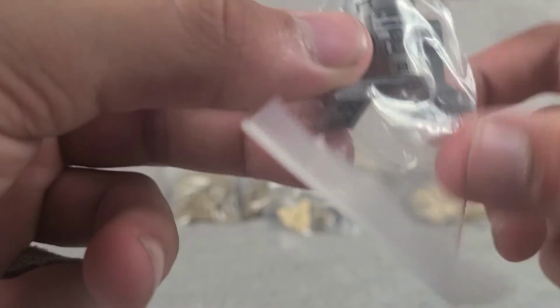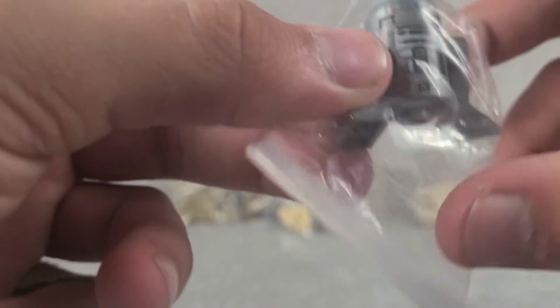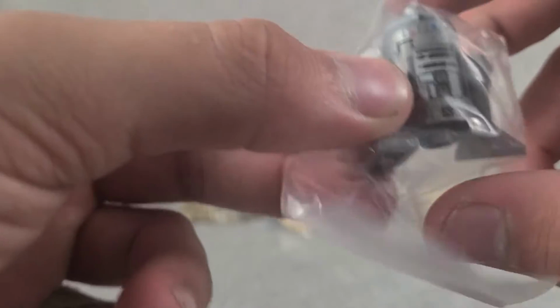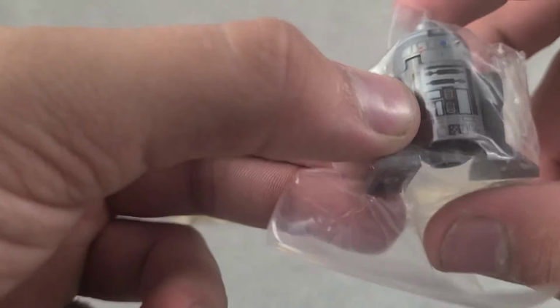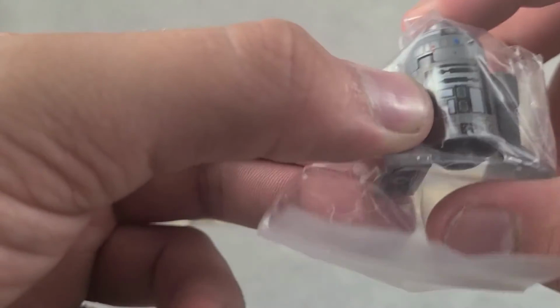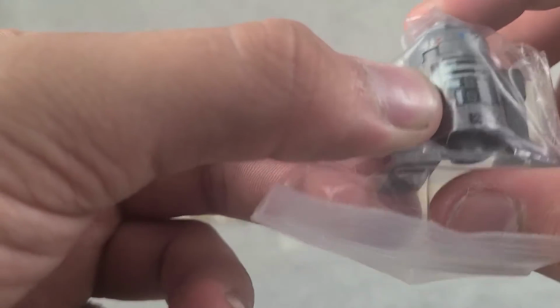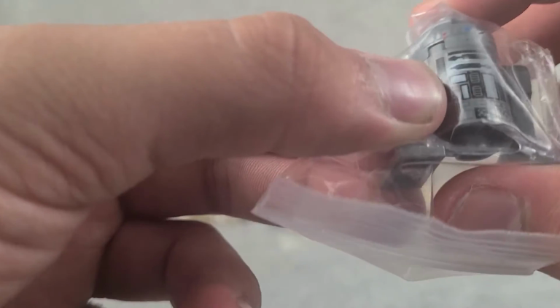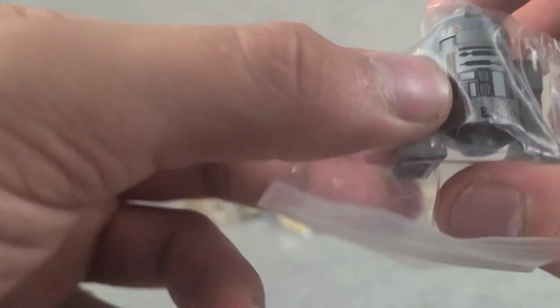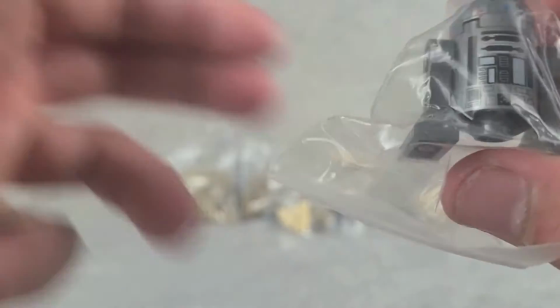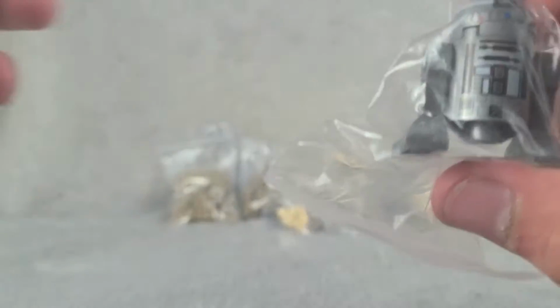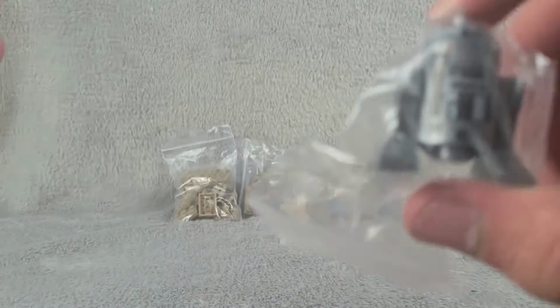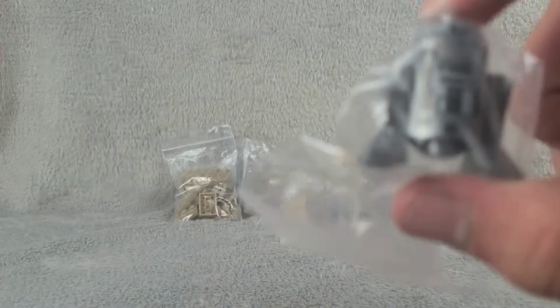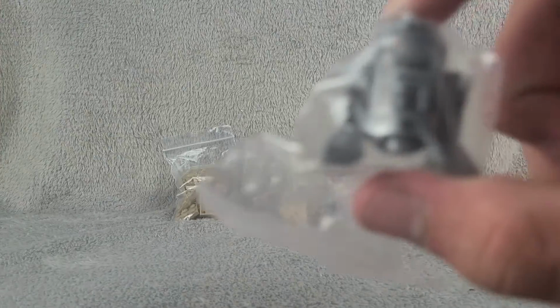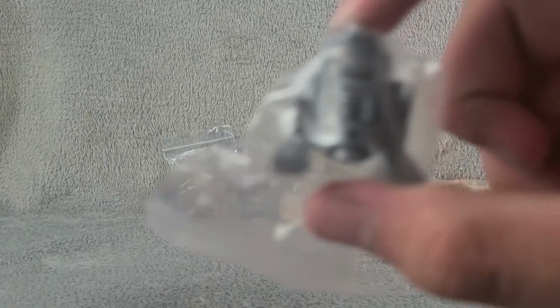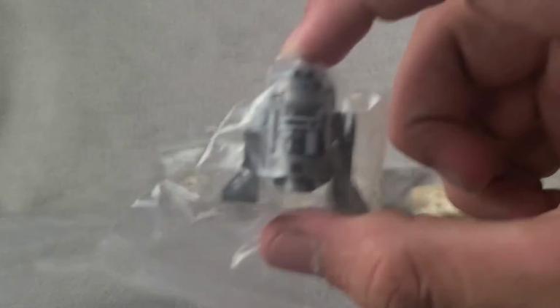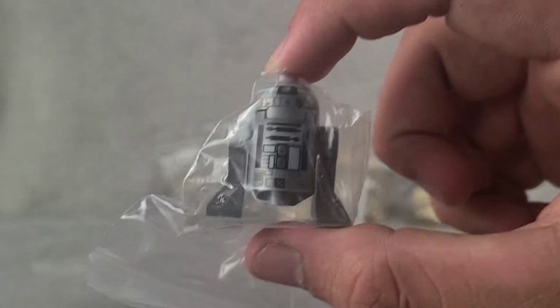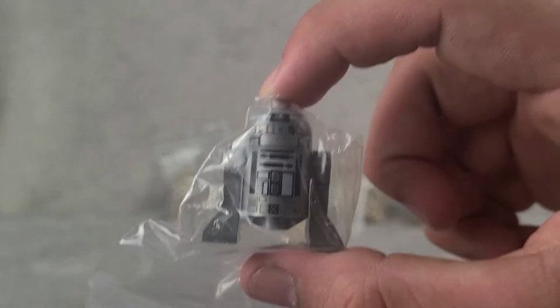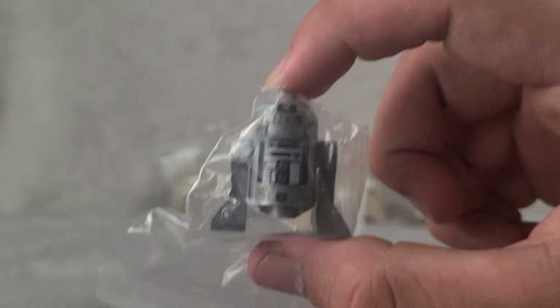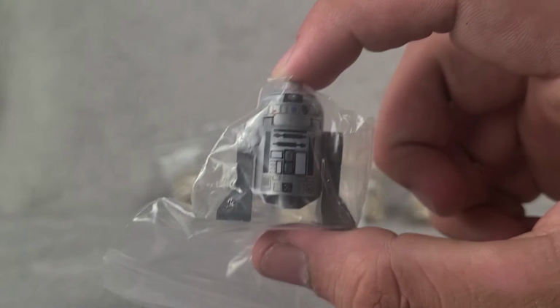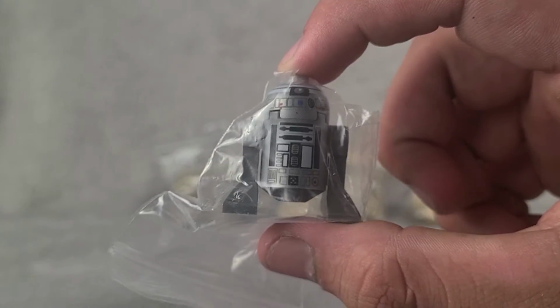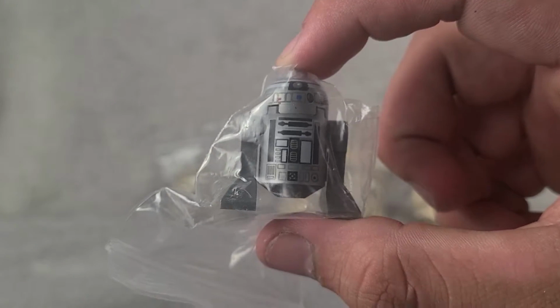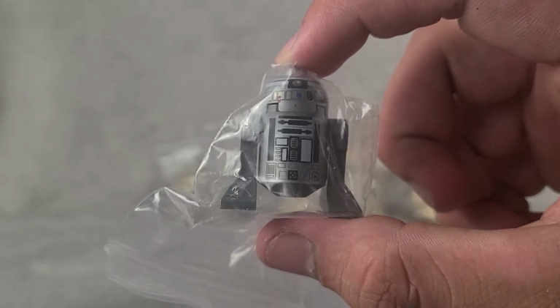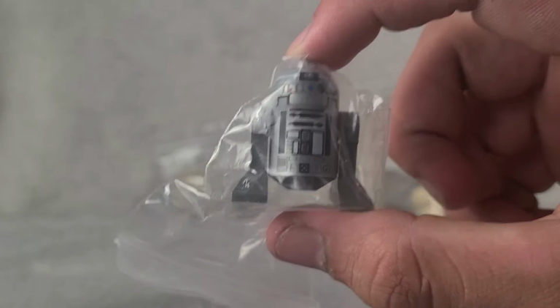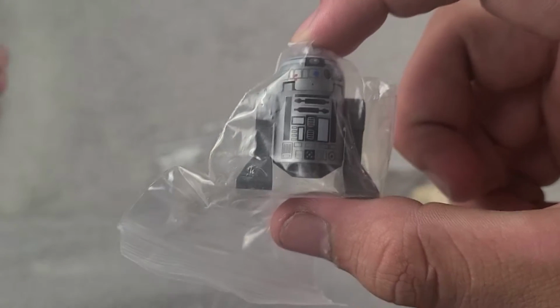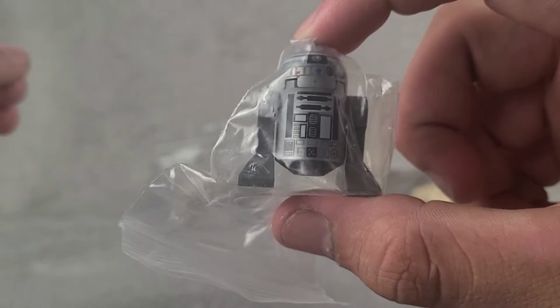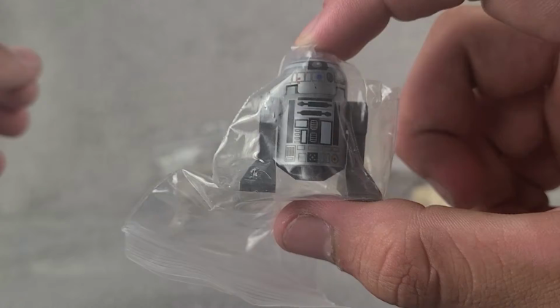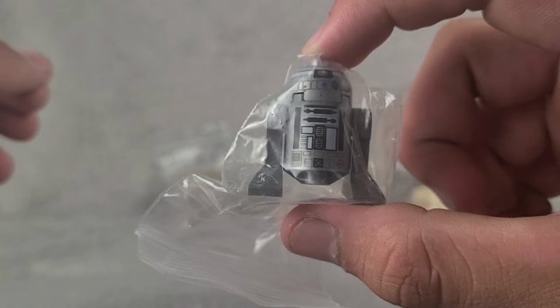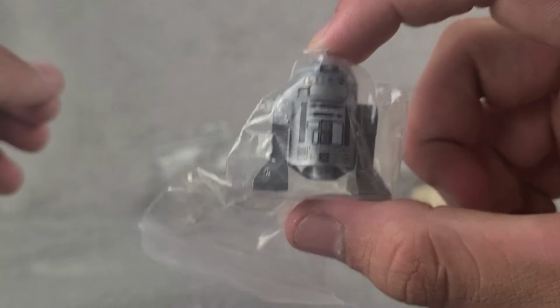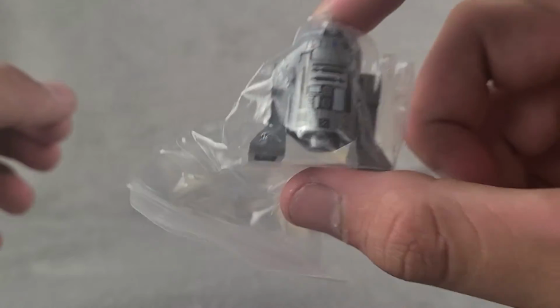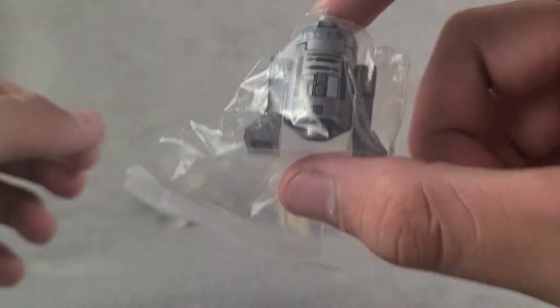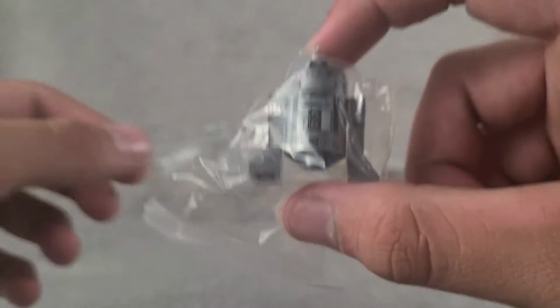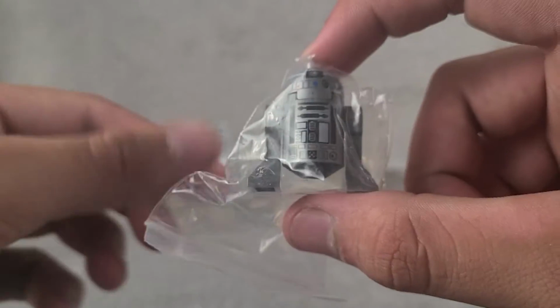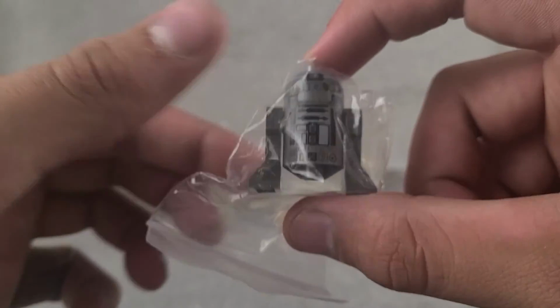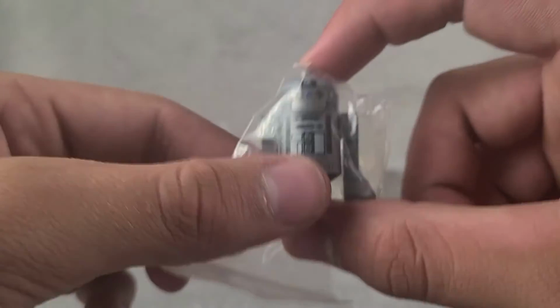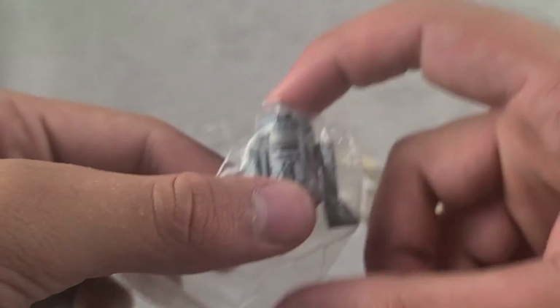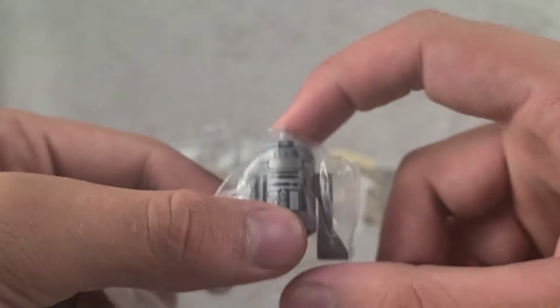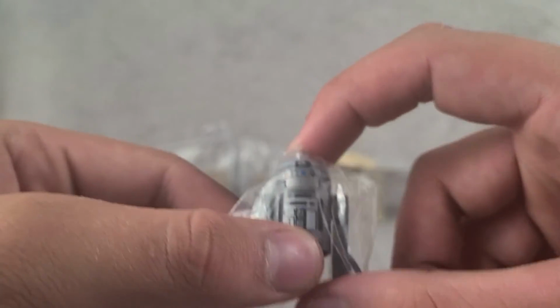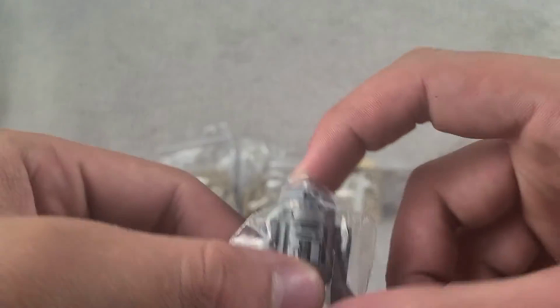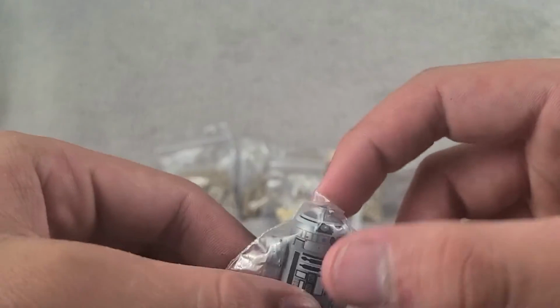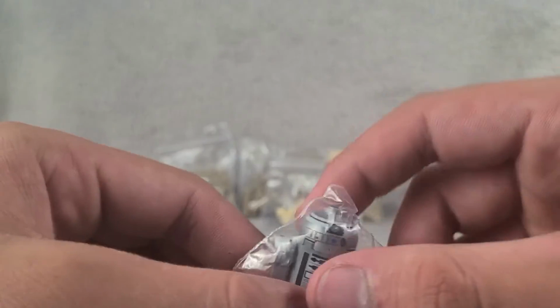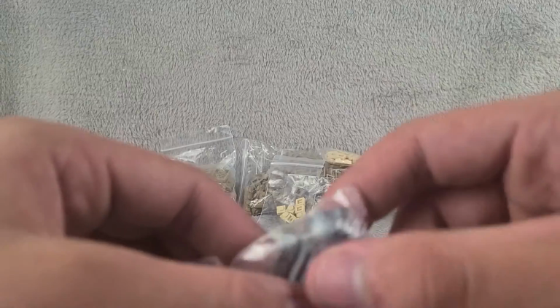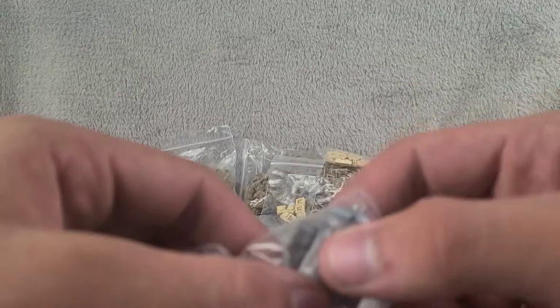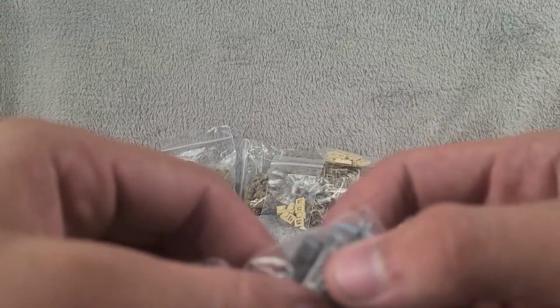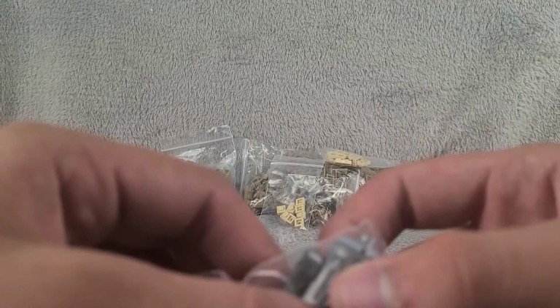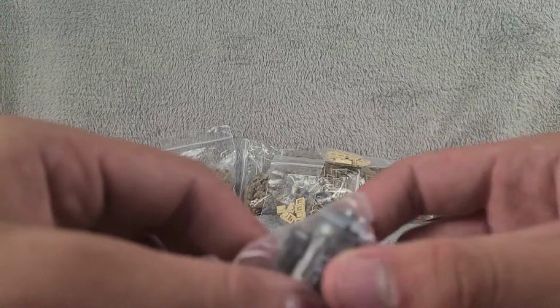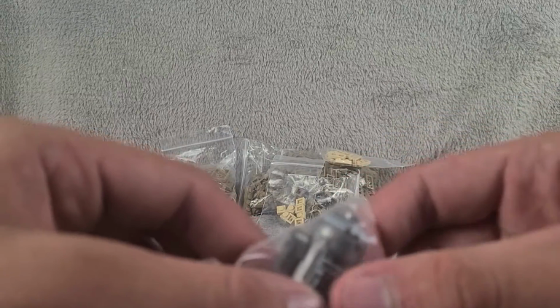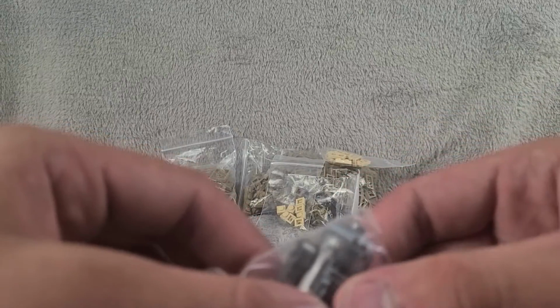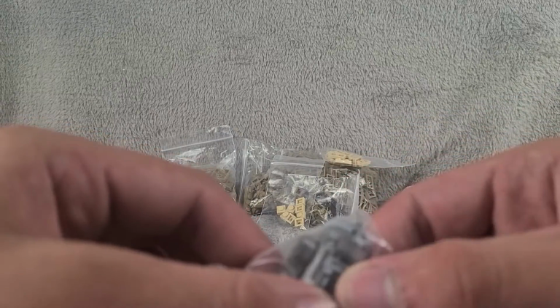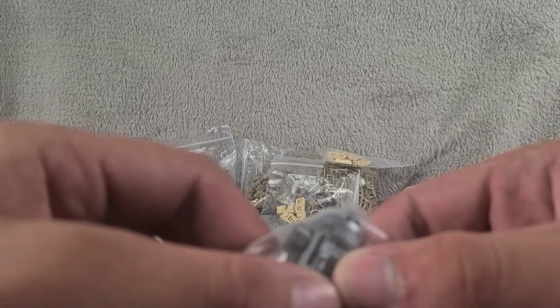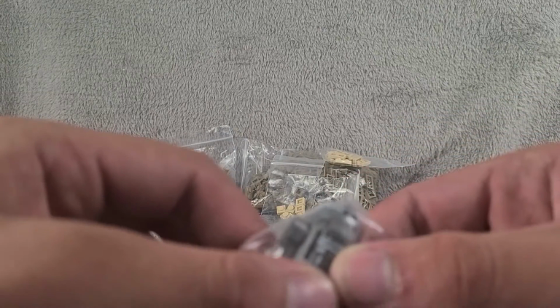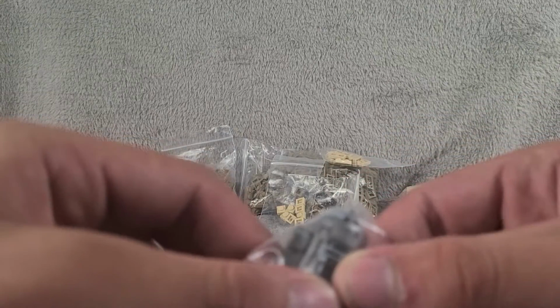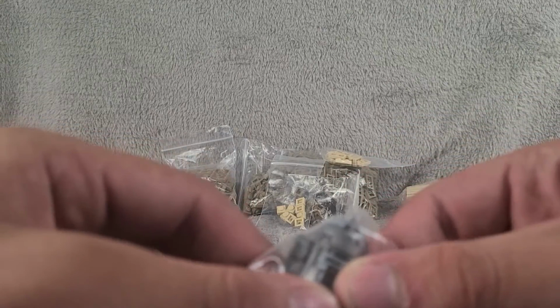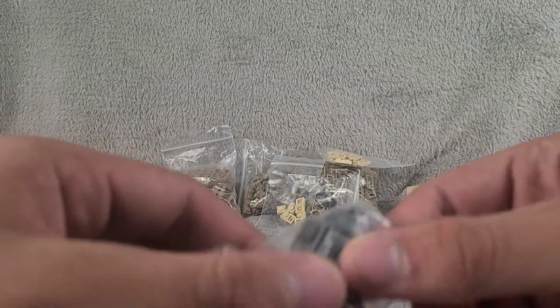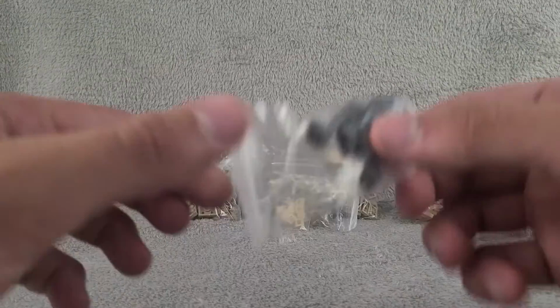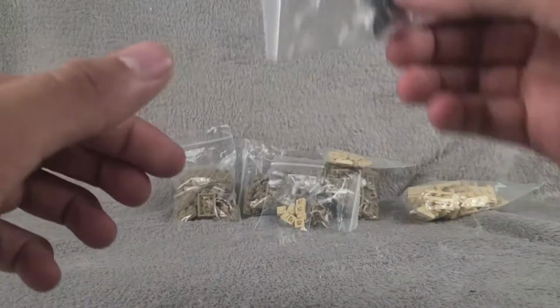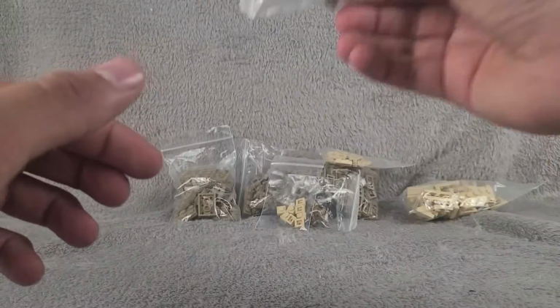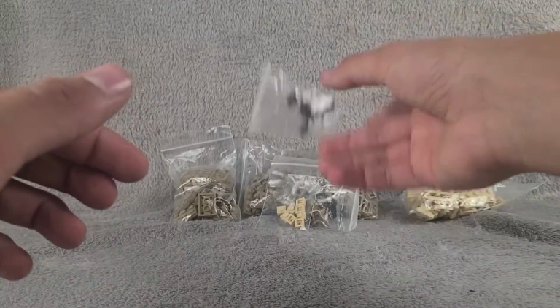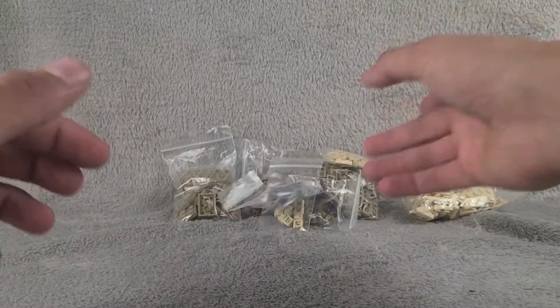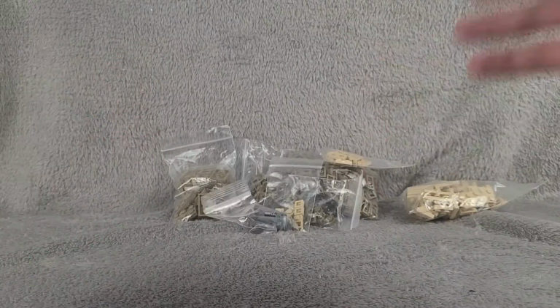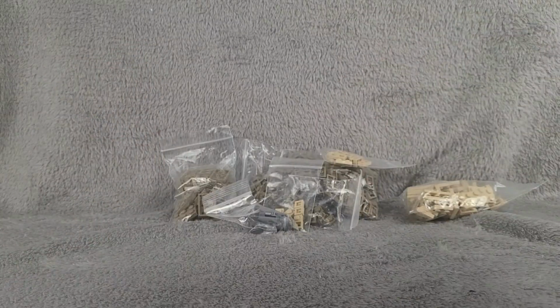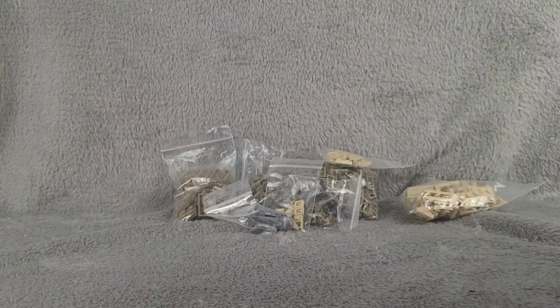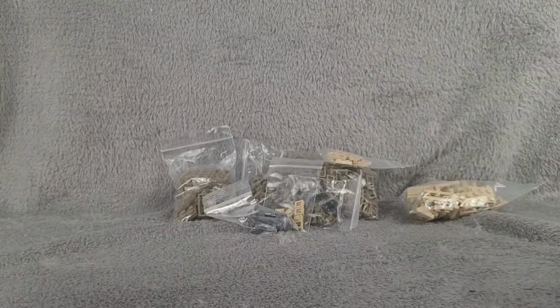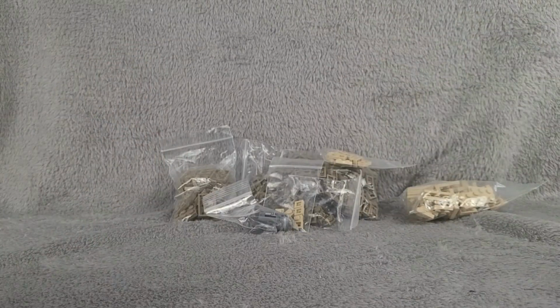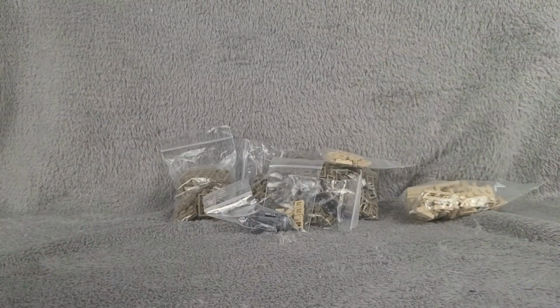The last thing we got in this batch is actually a silver astromech droid, and this is just to roll around Mos Eisley.